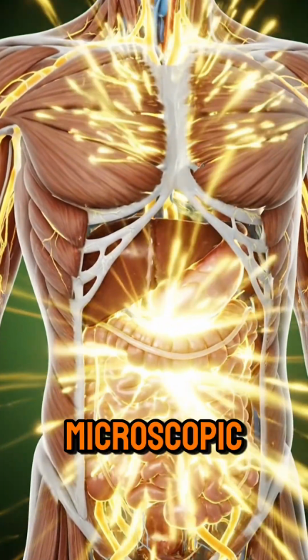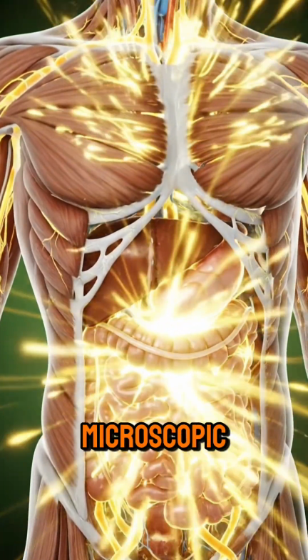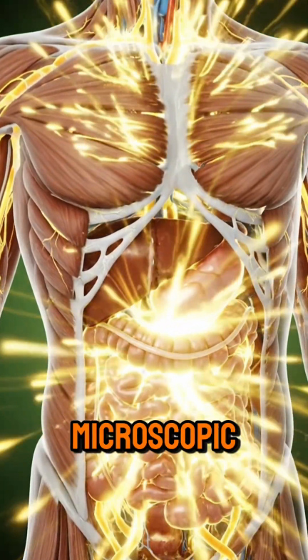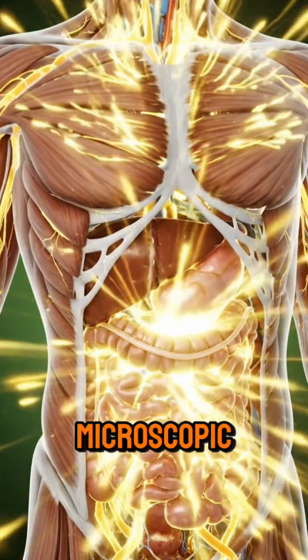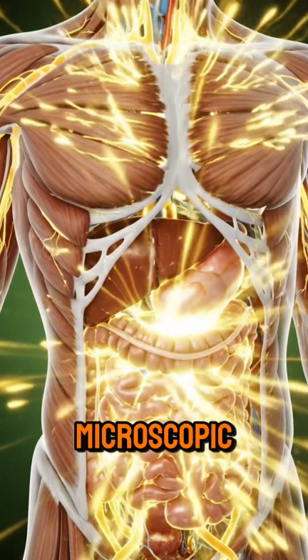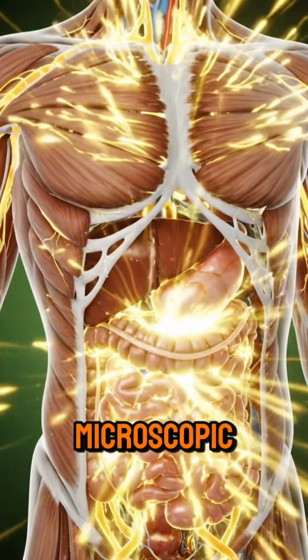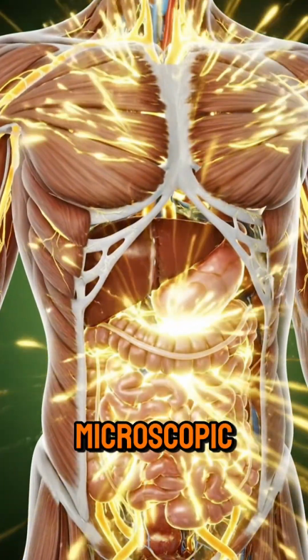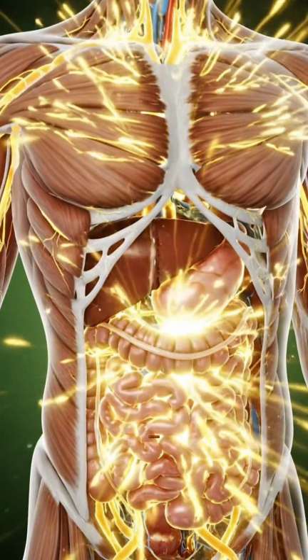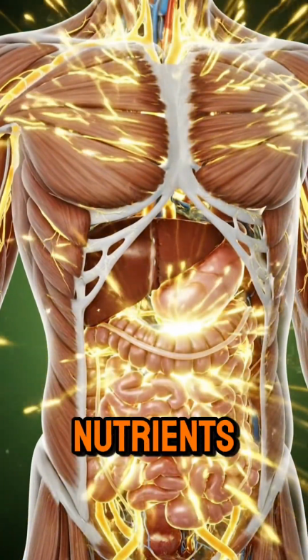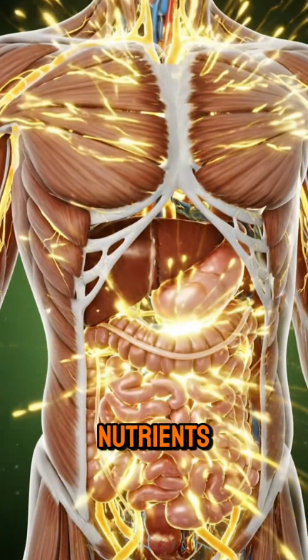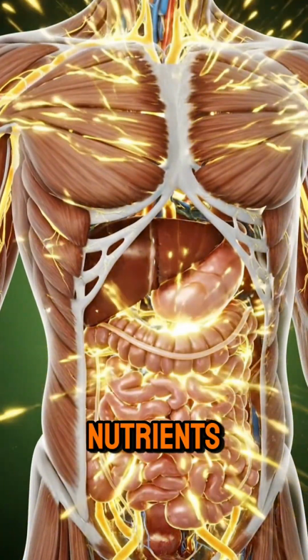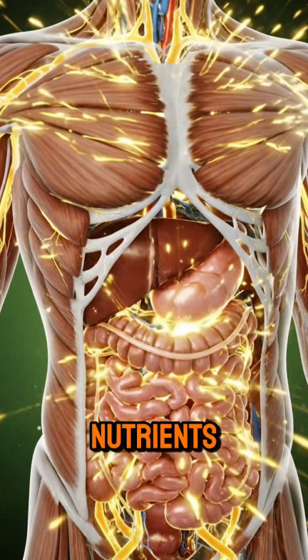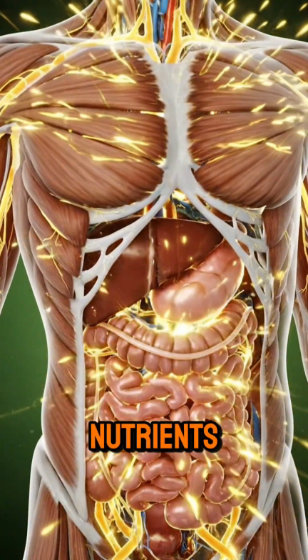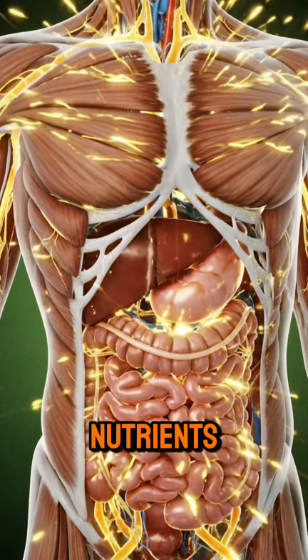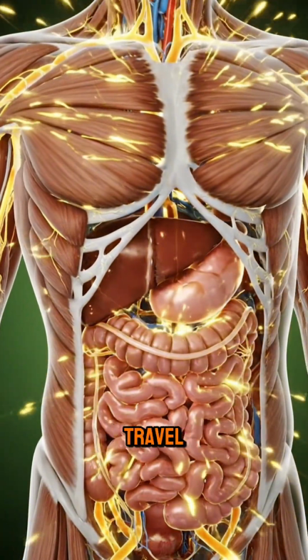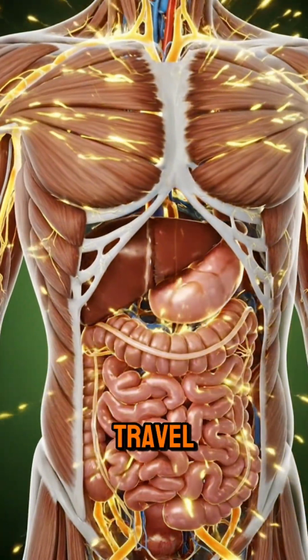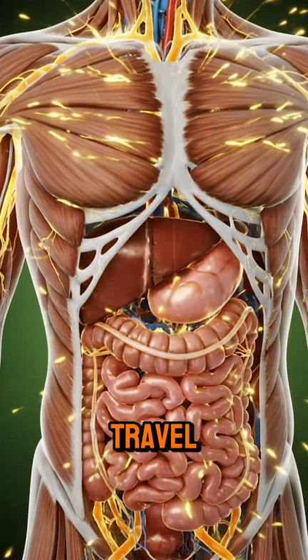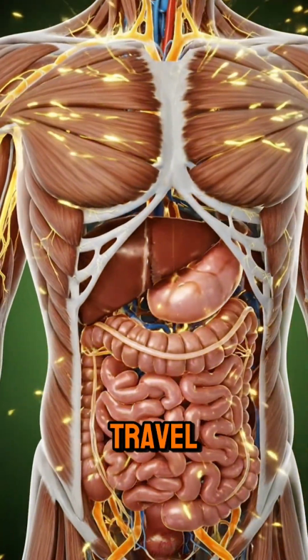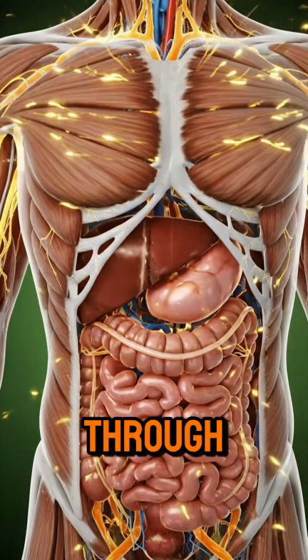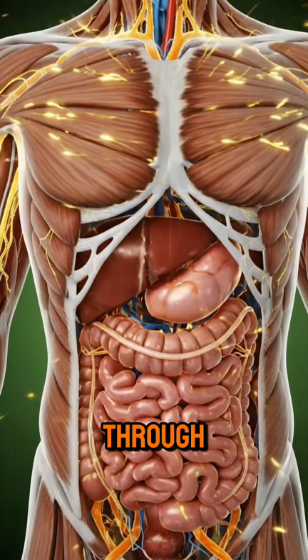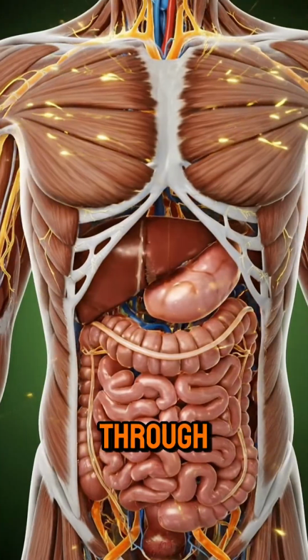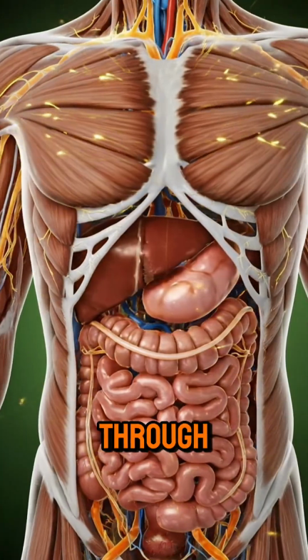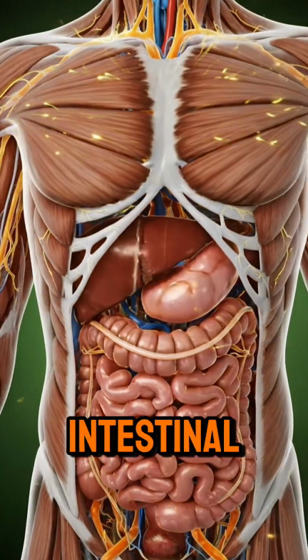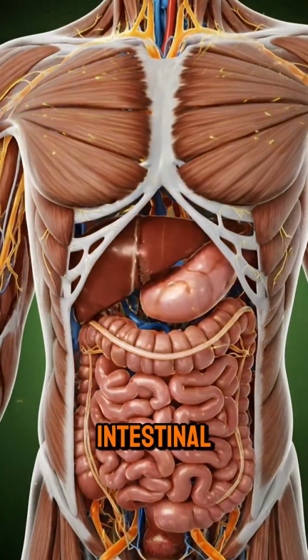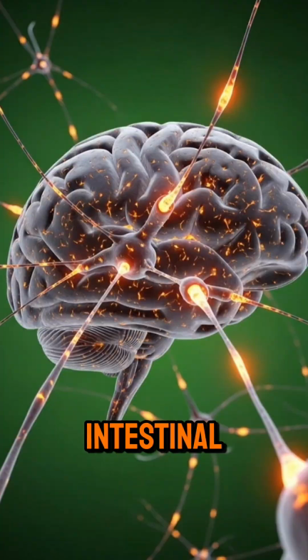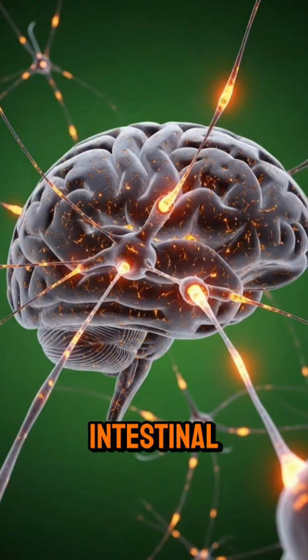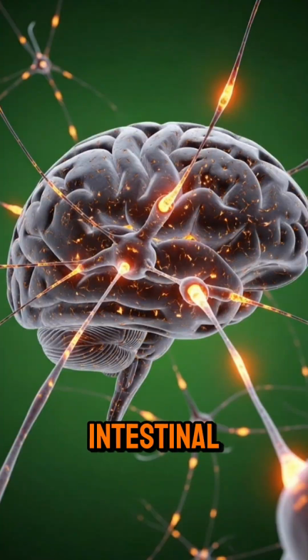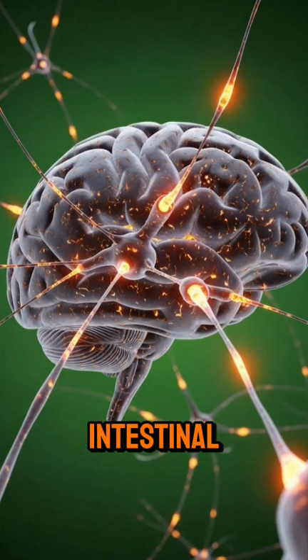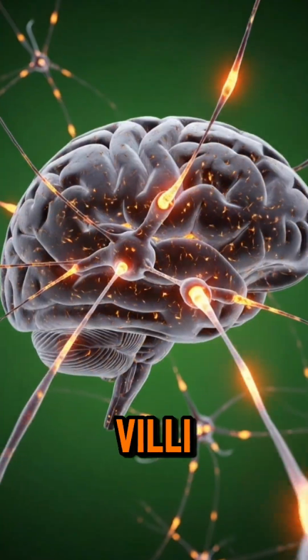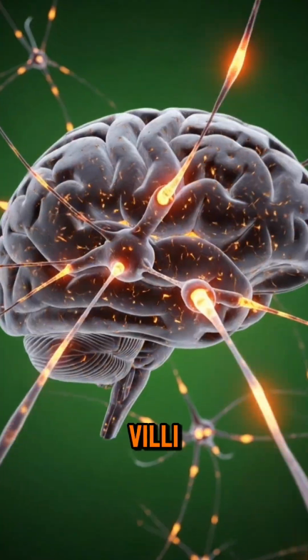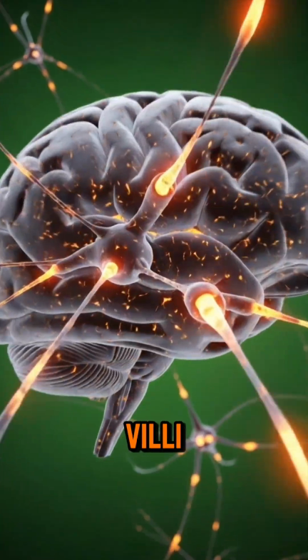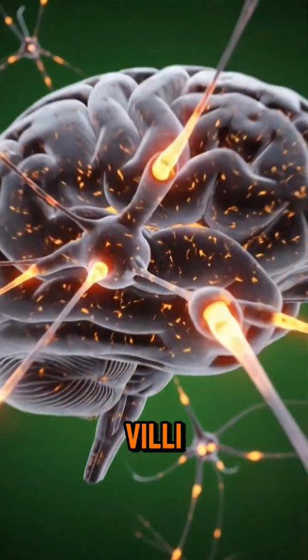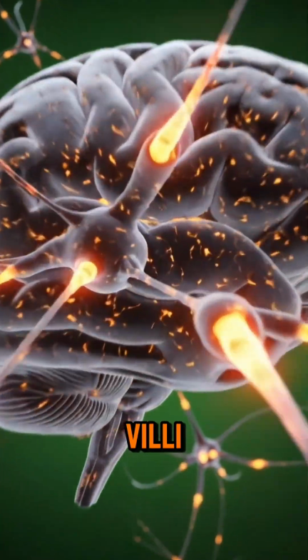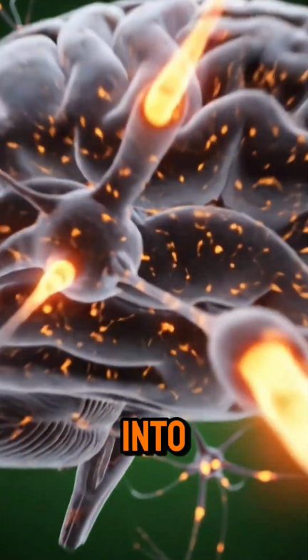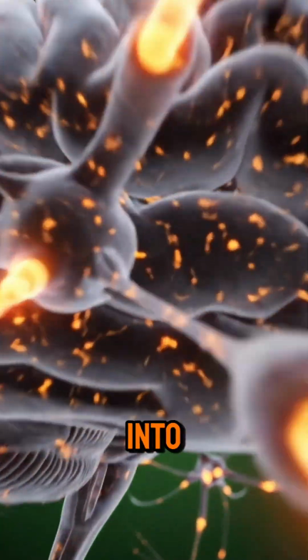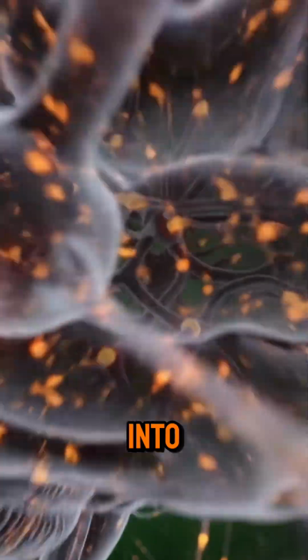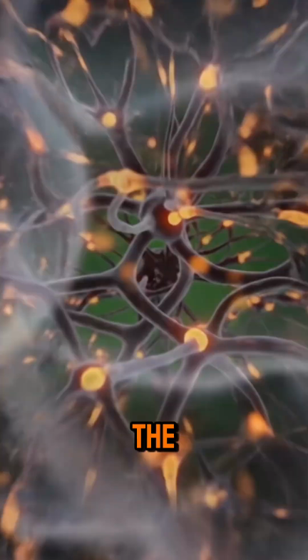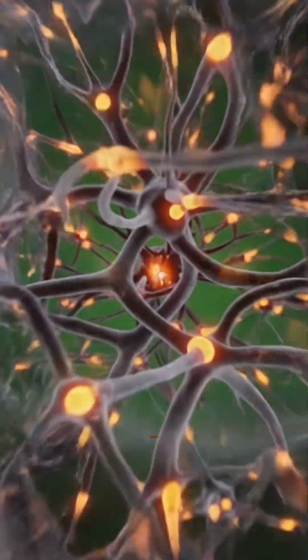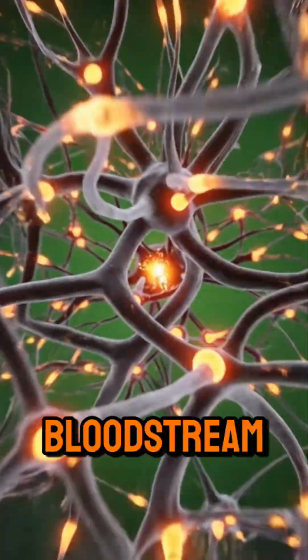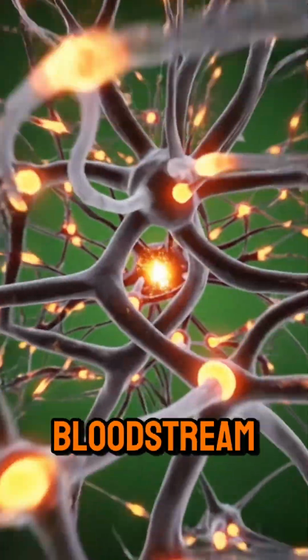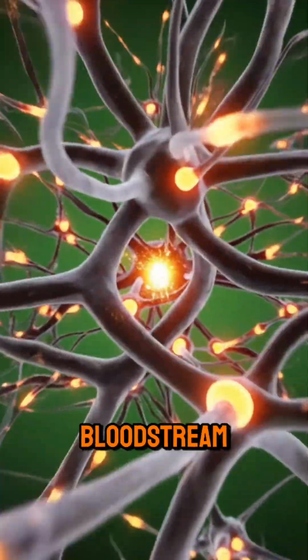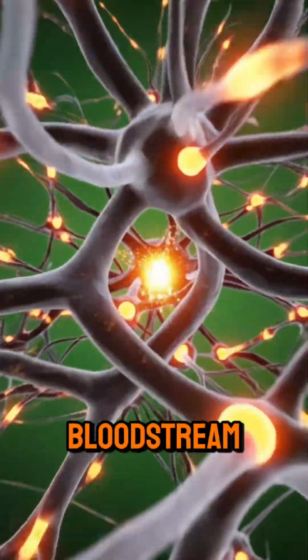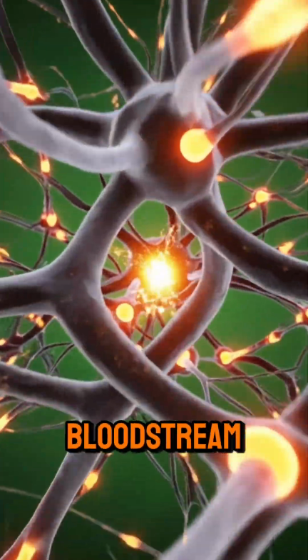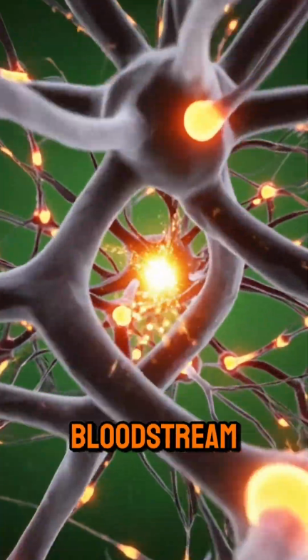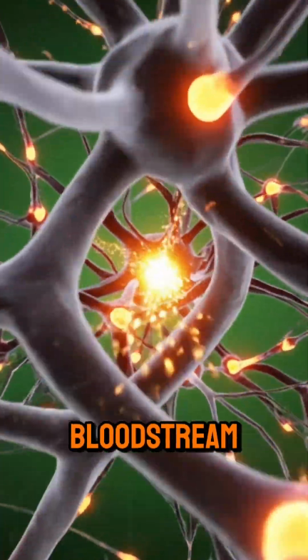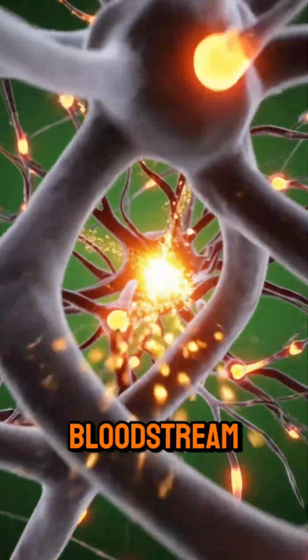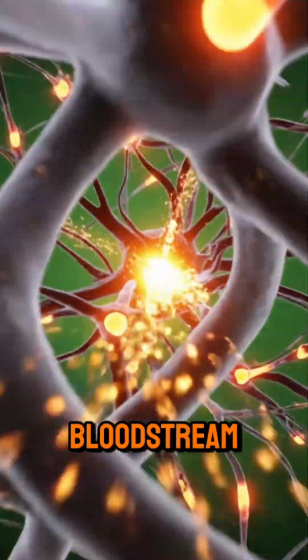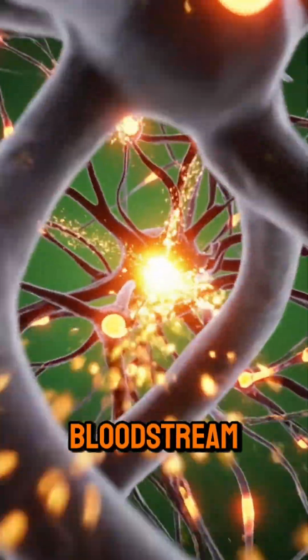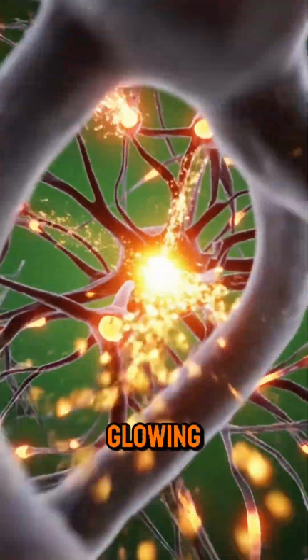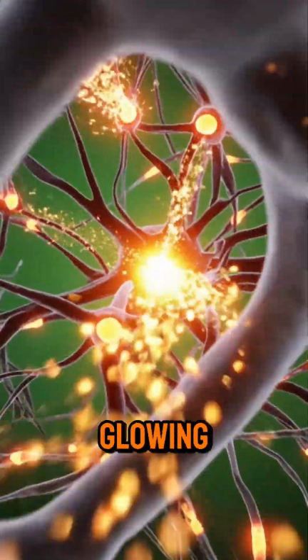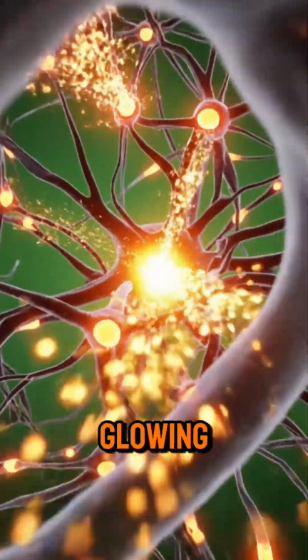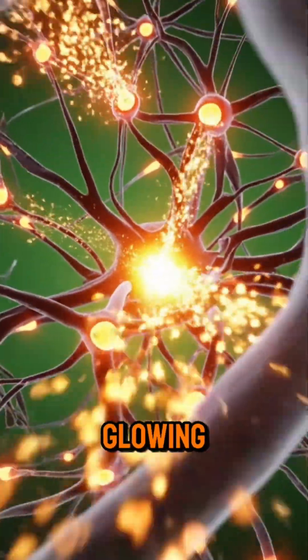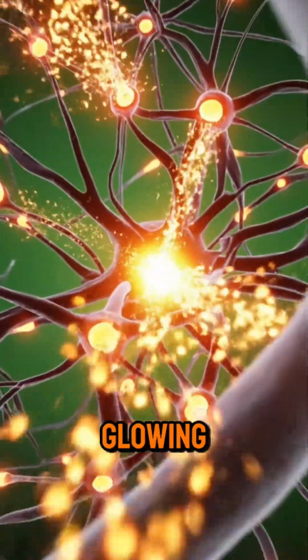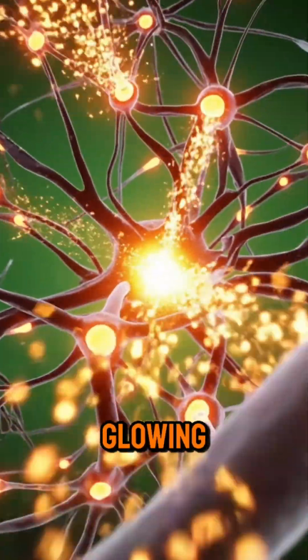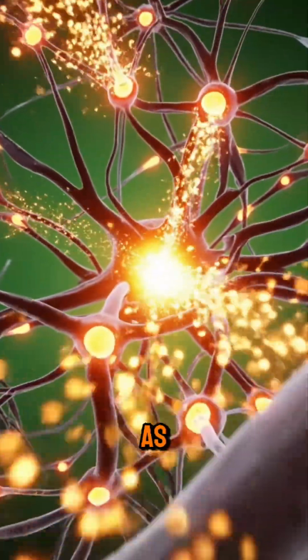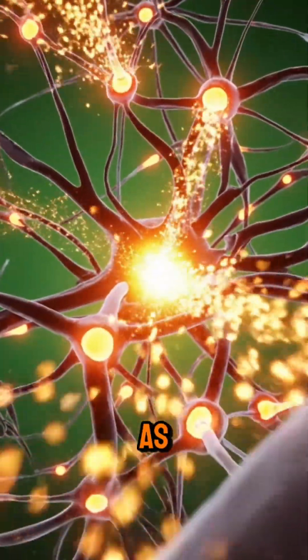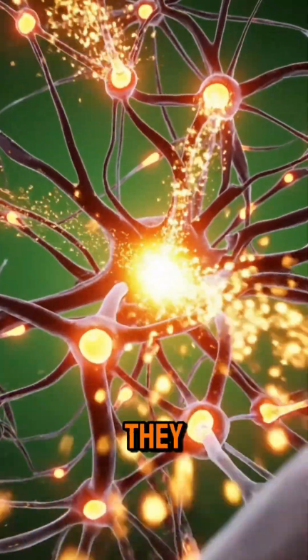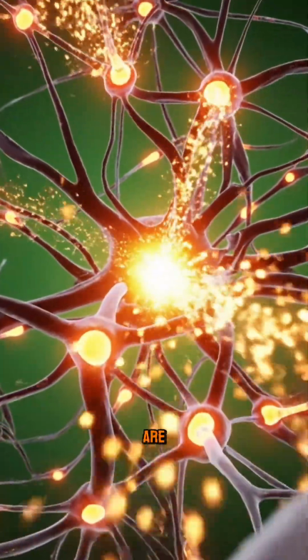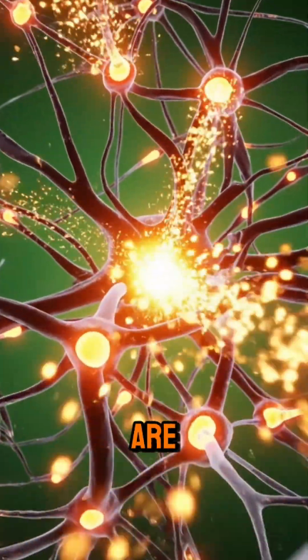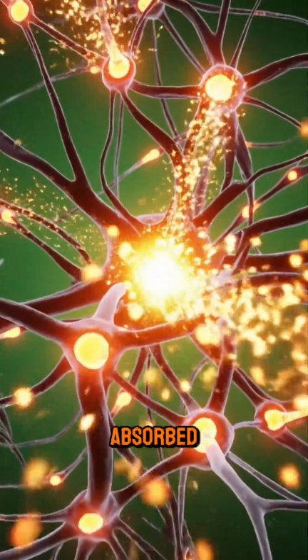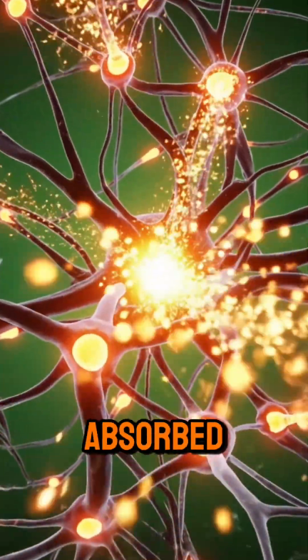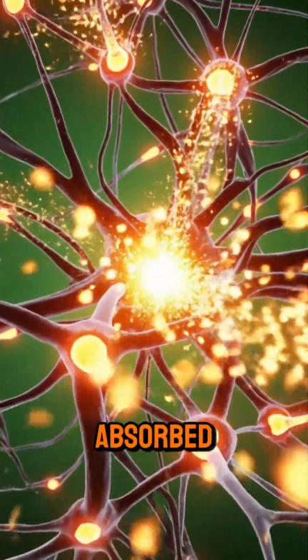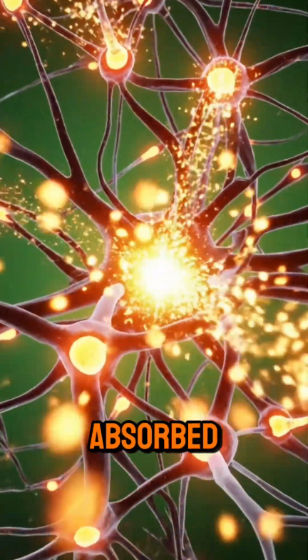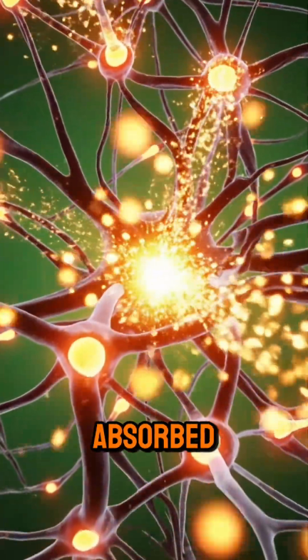Microscopic nutrients travel through intestinal villi into the bloodstream, glowing as they are absorbed.